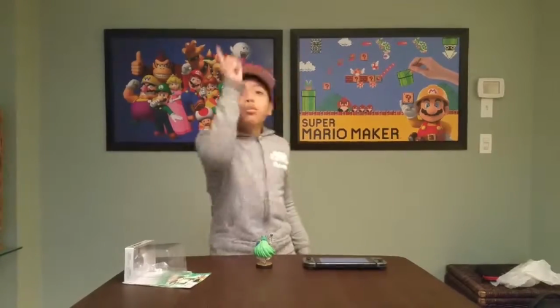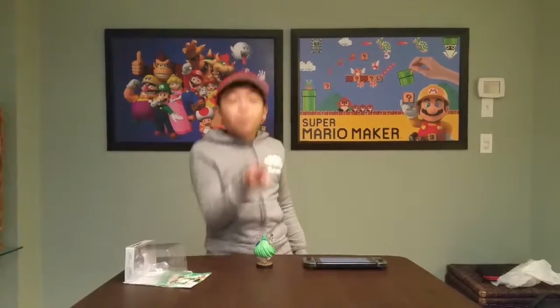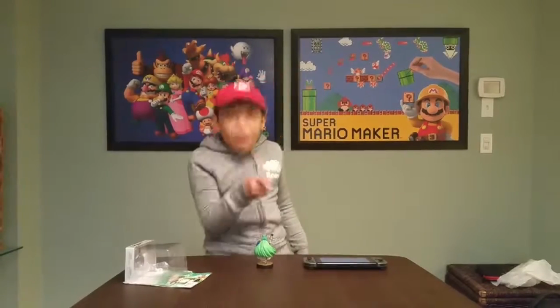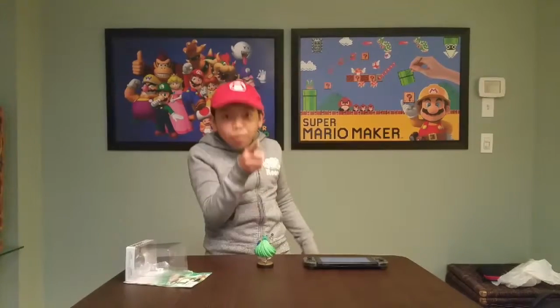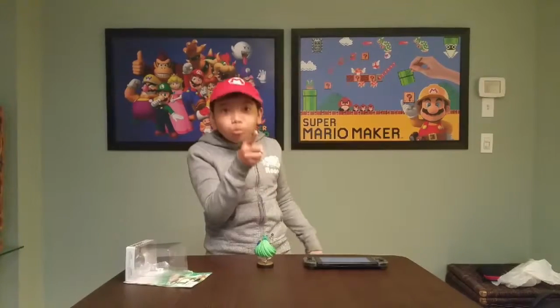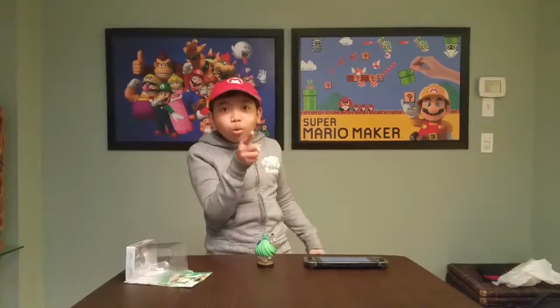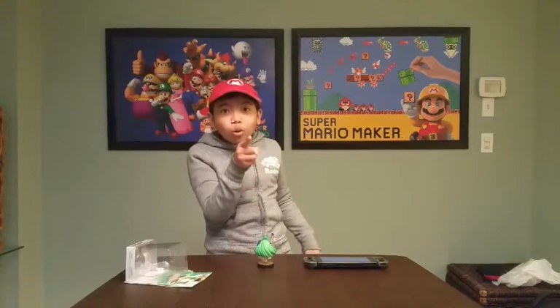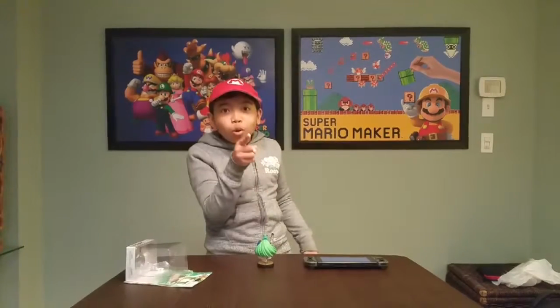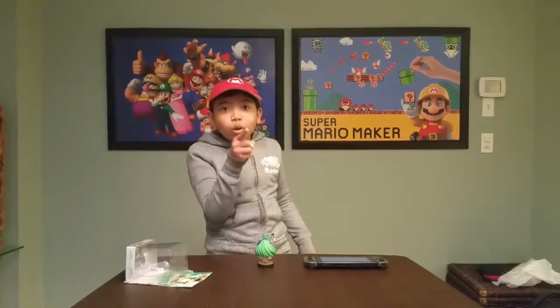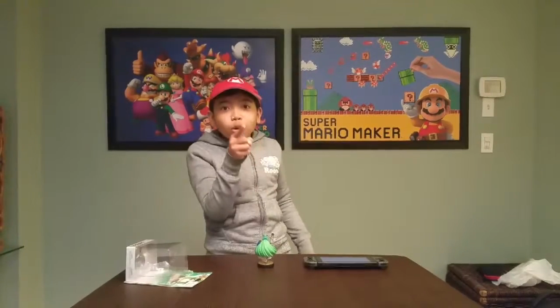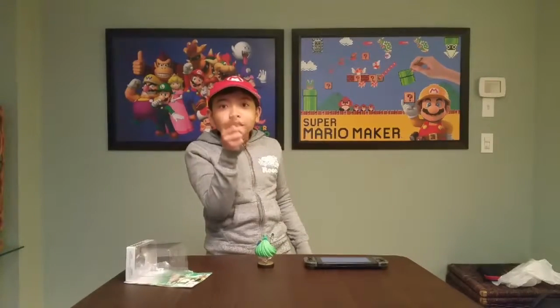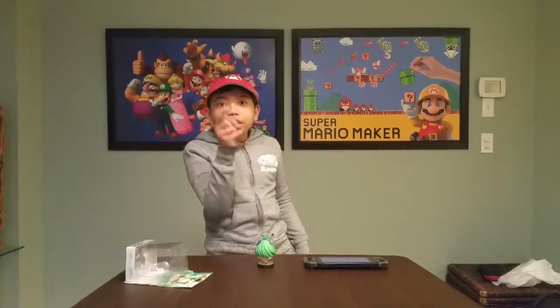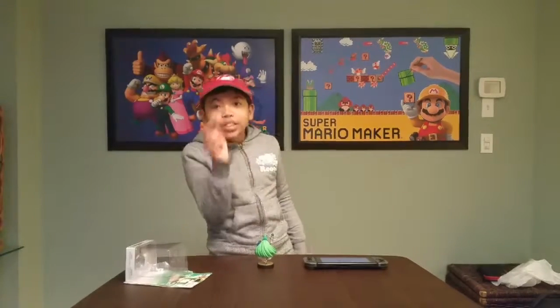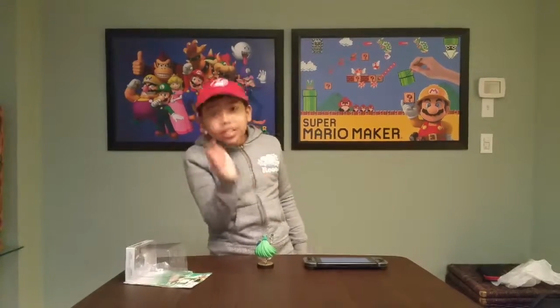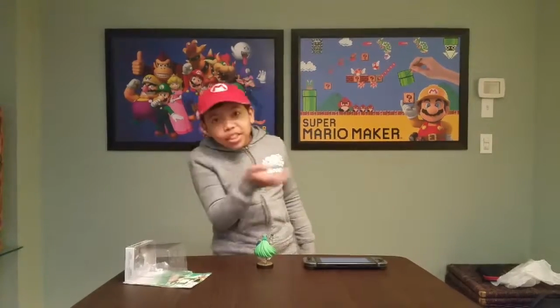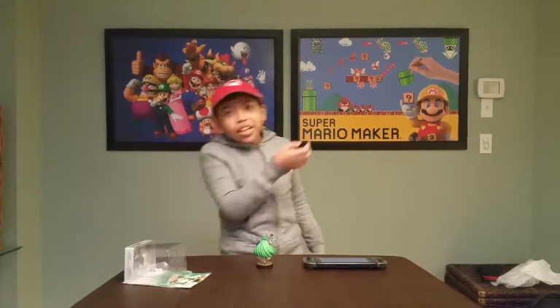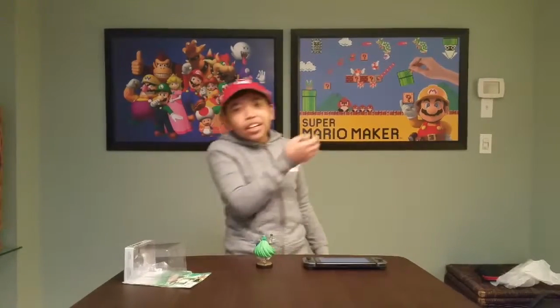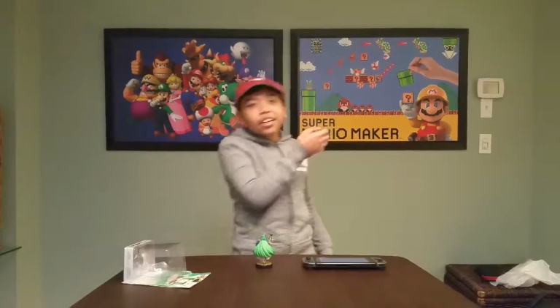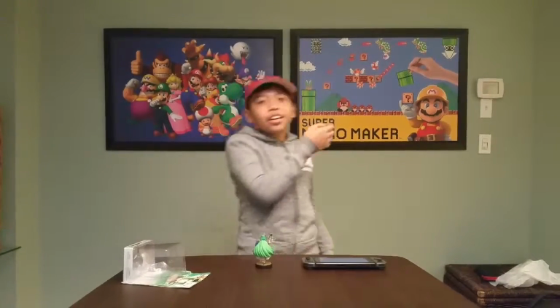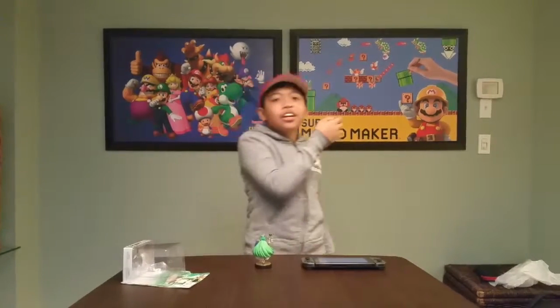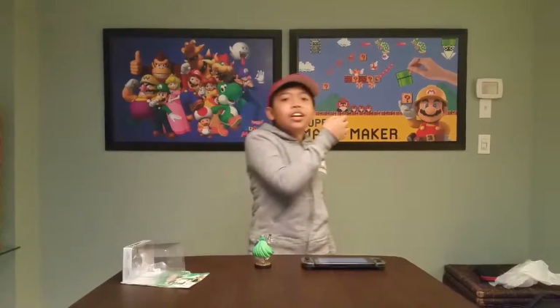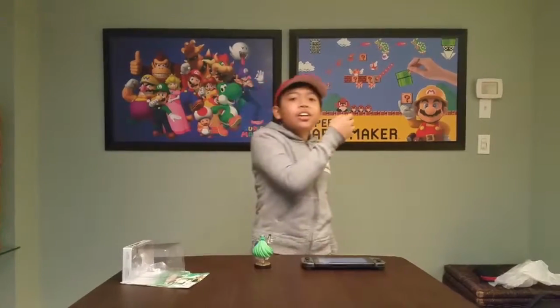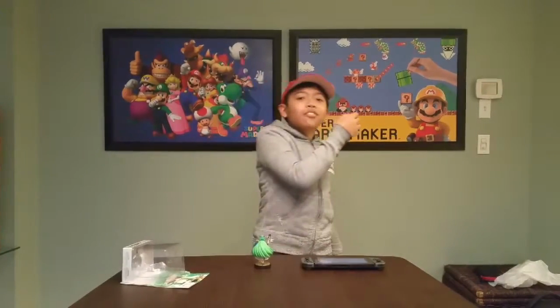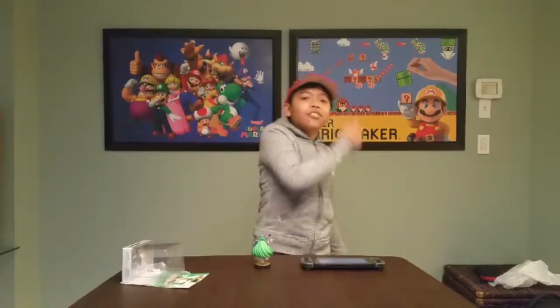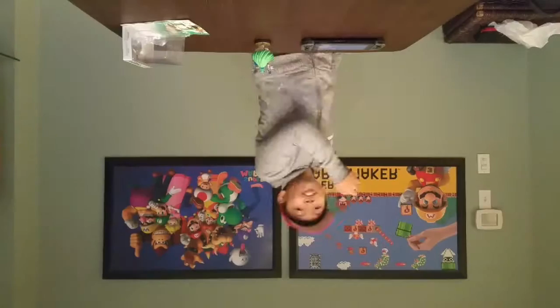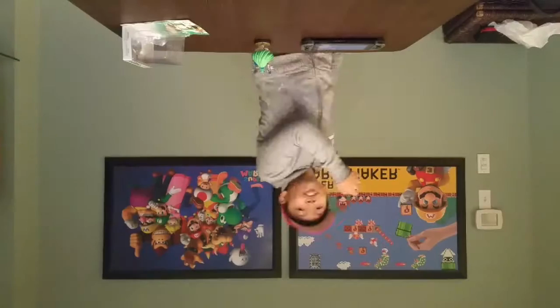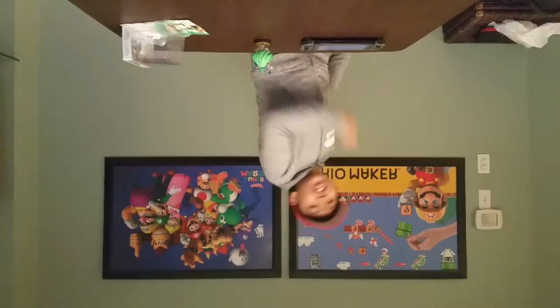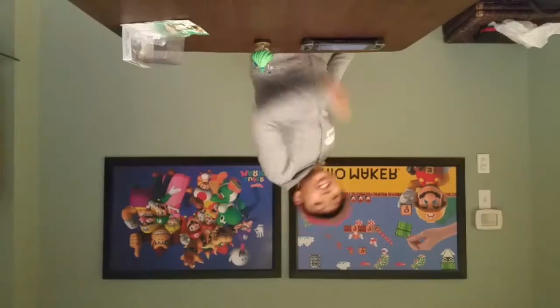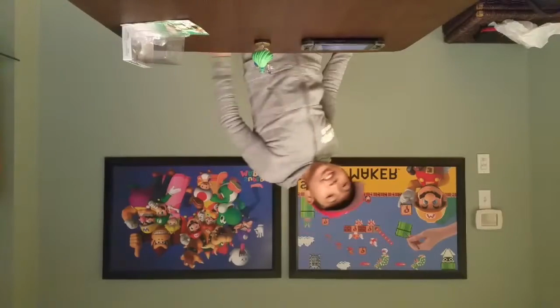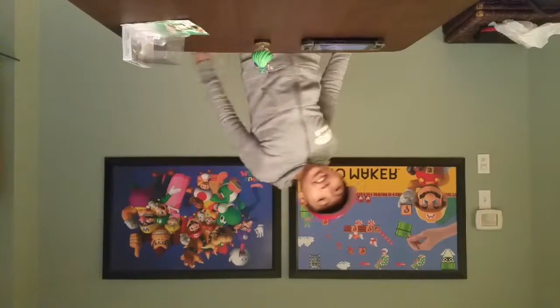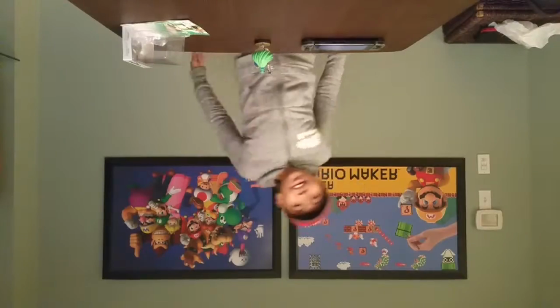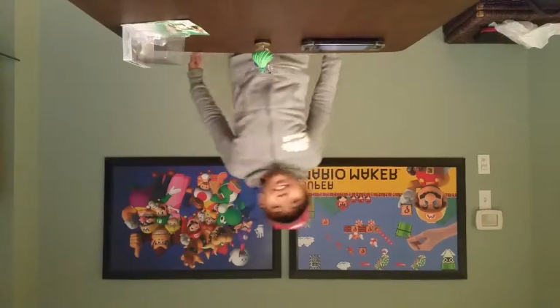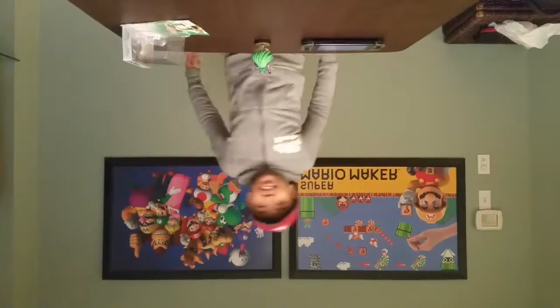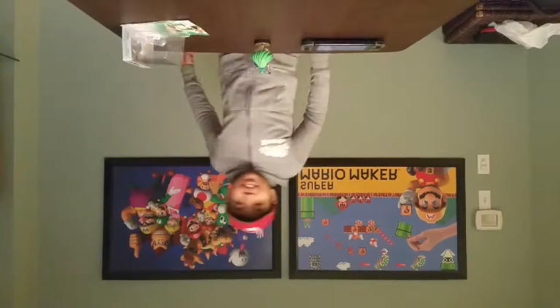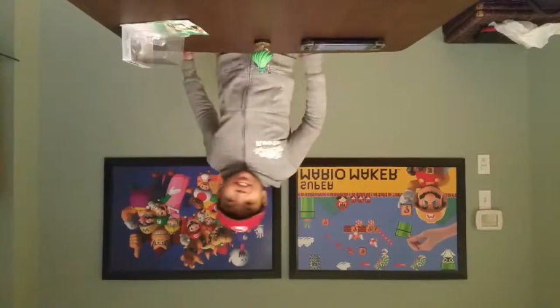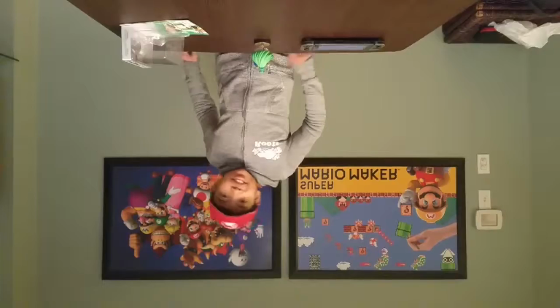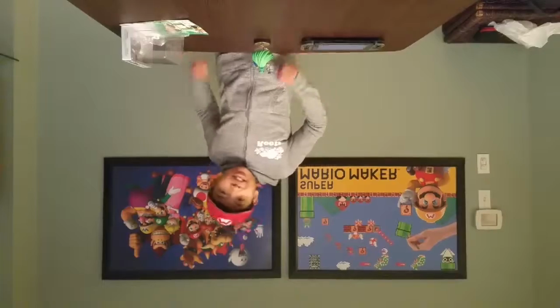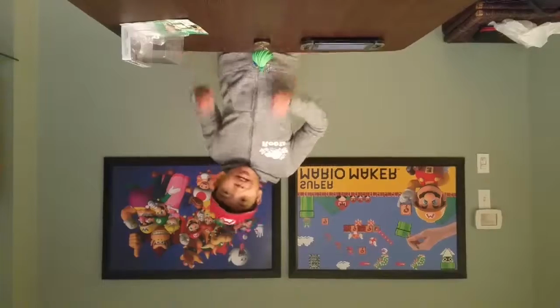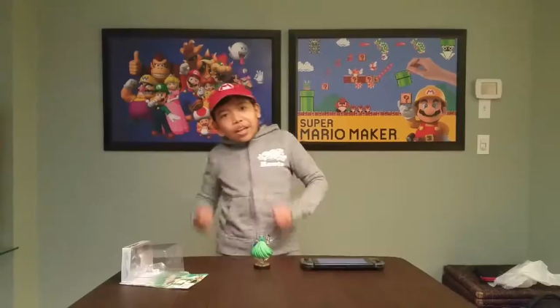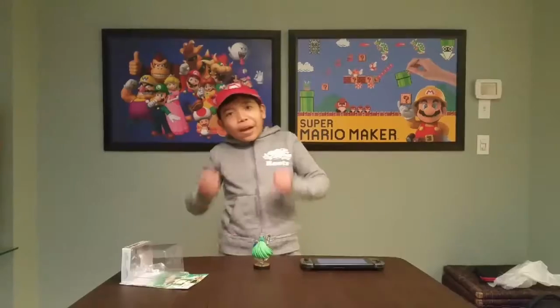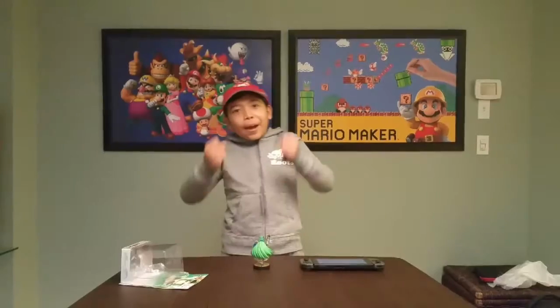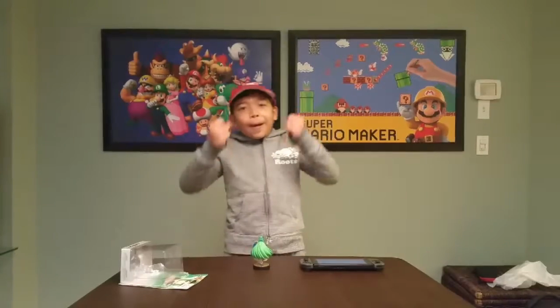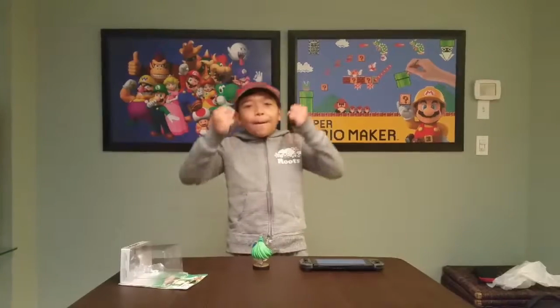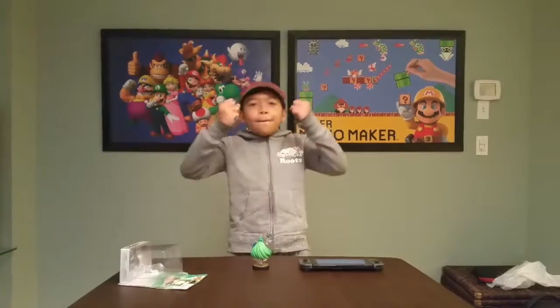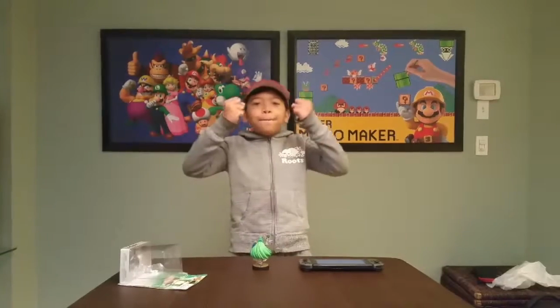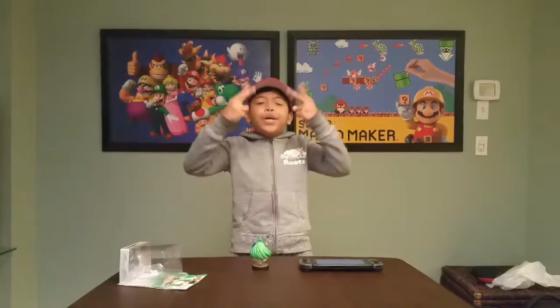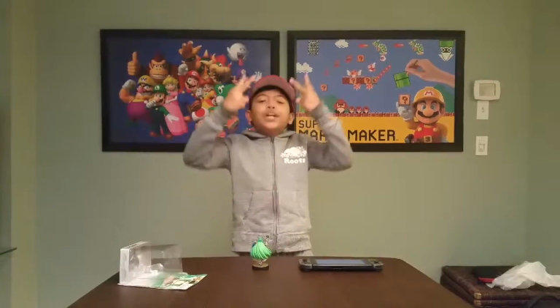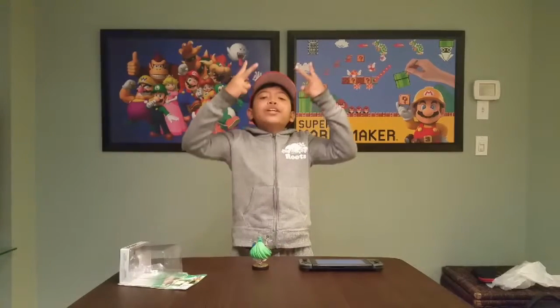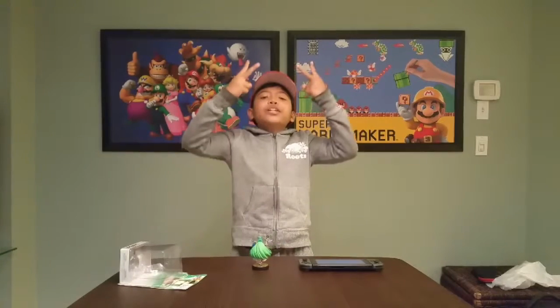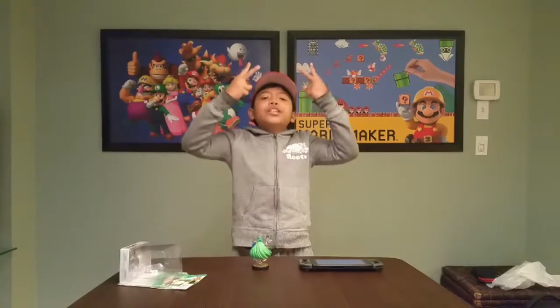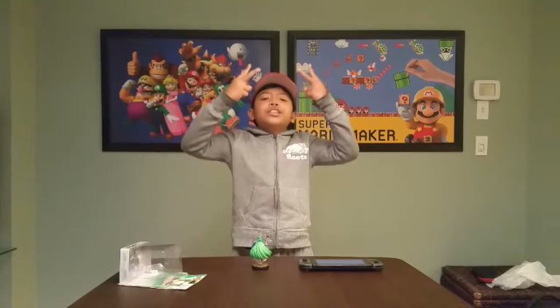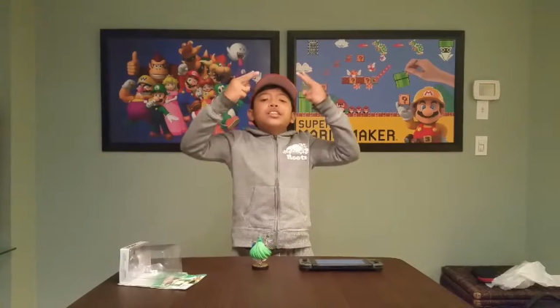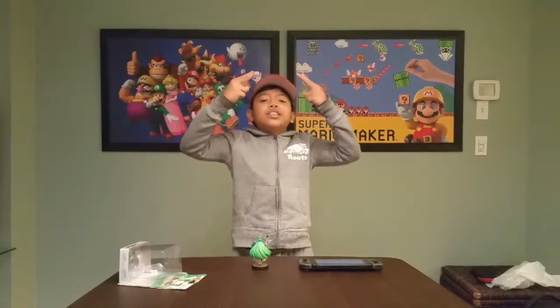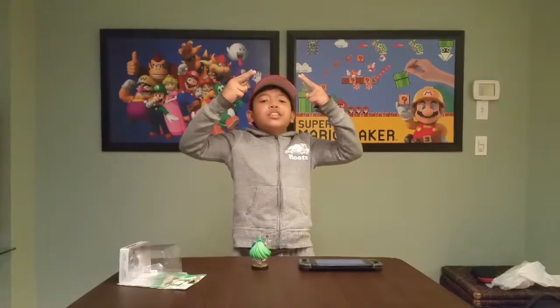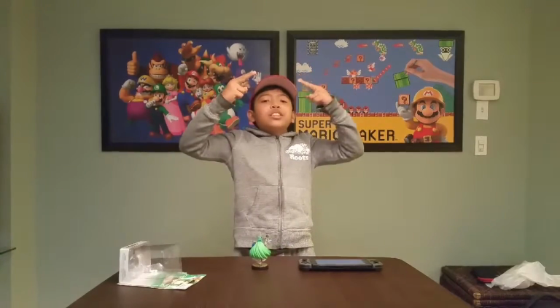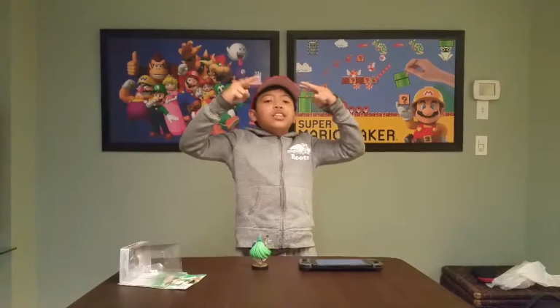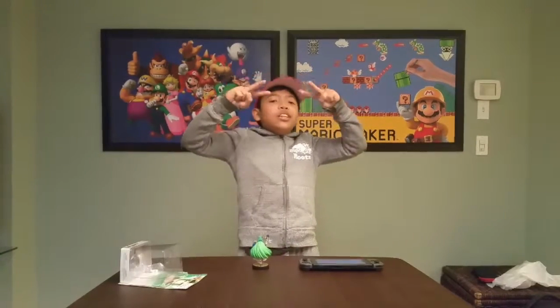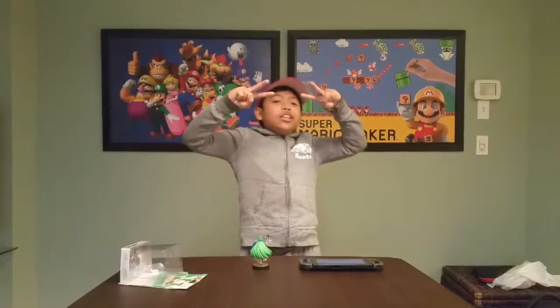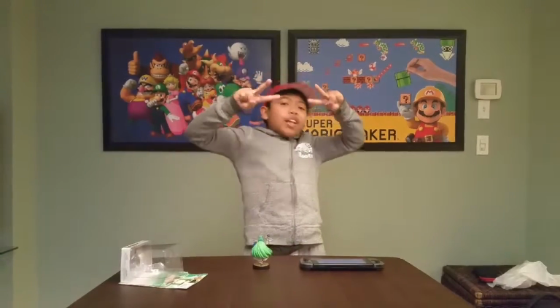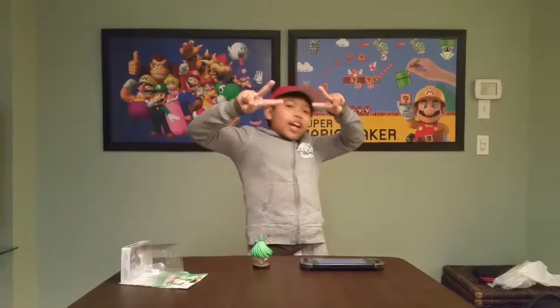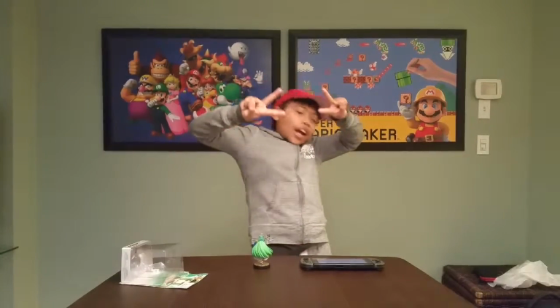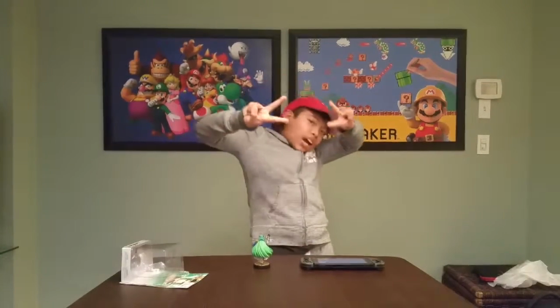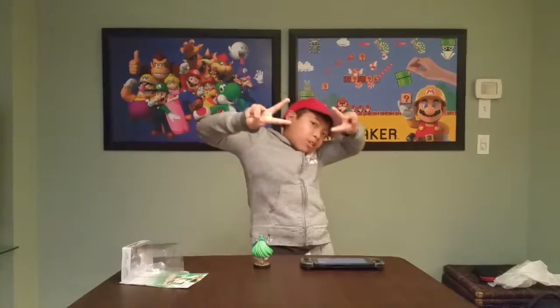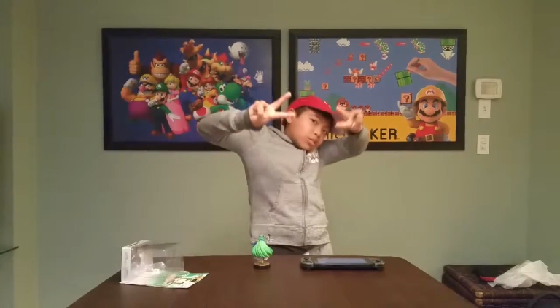And remember to stay fantastic! Peace! Out!